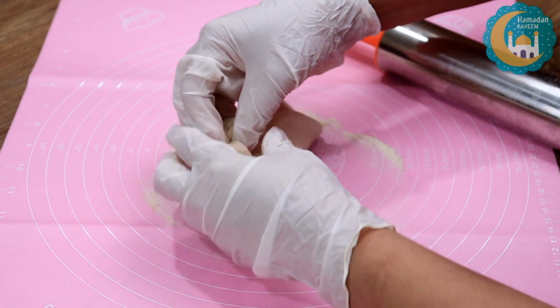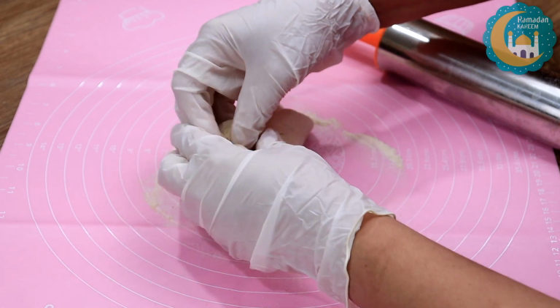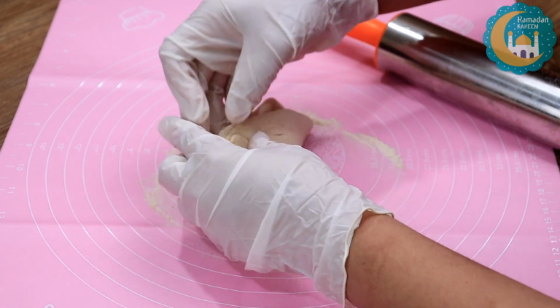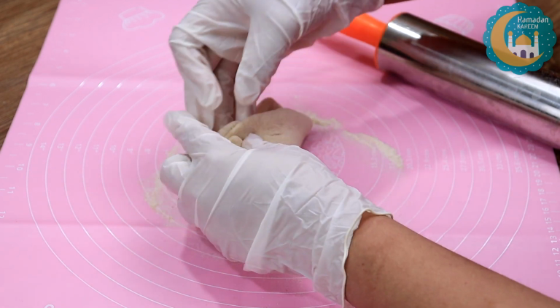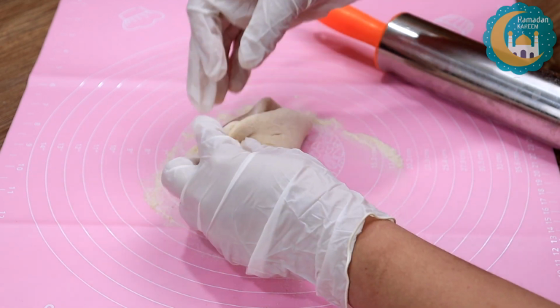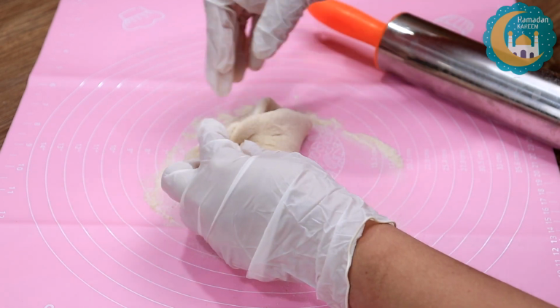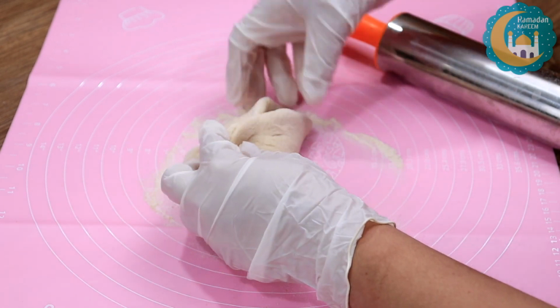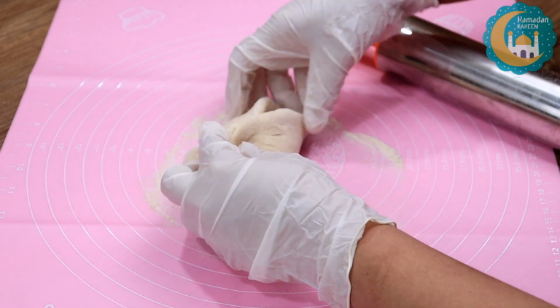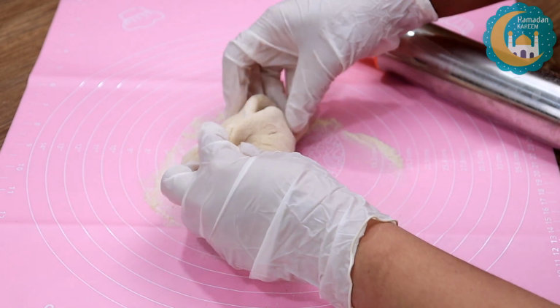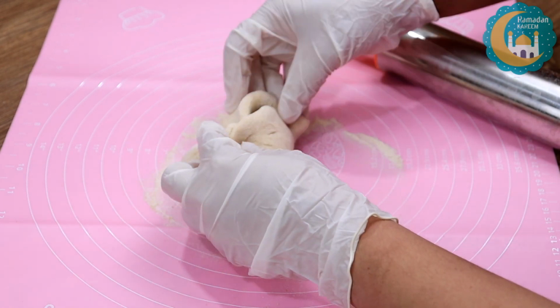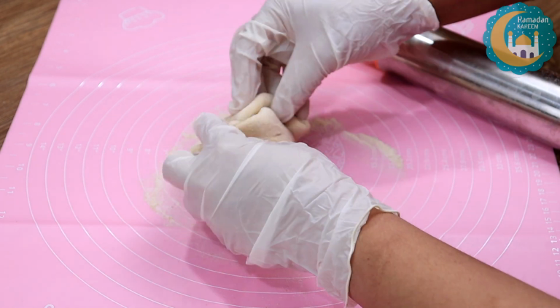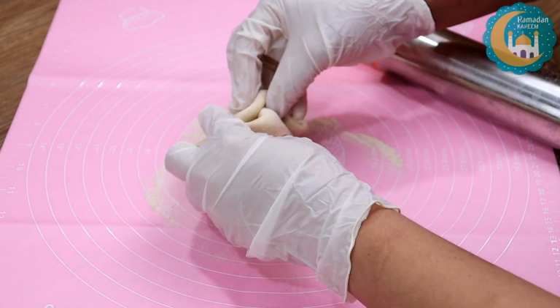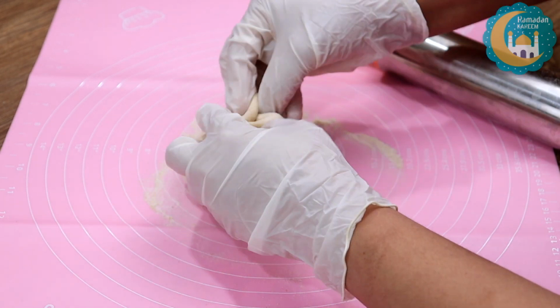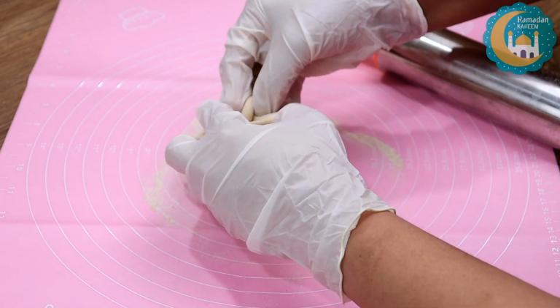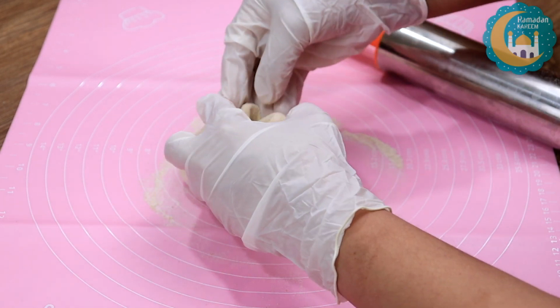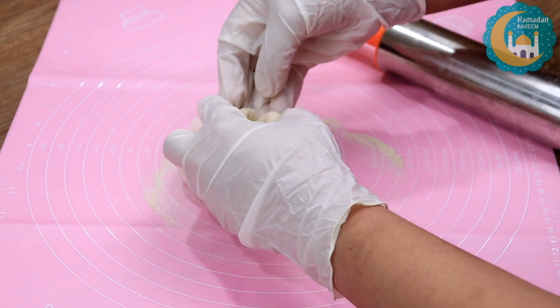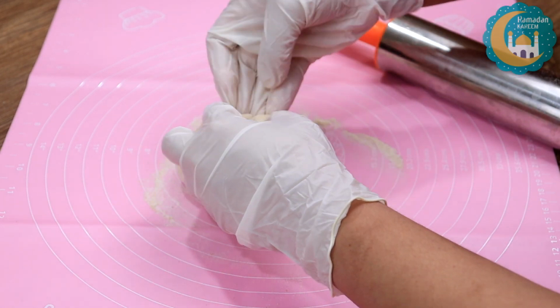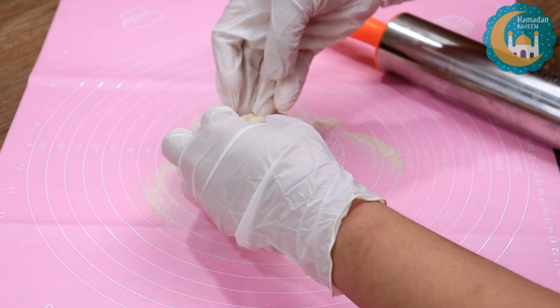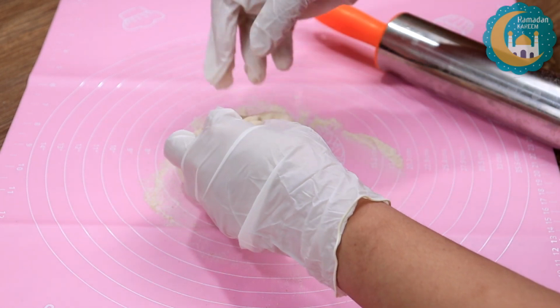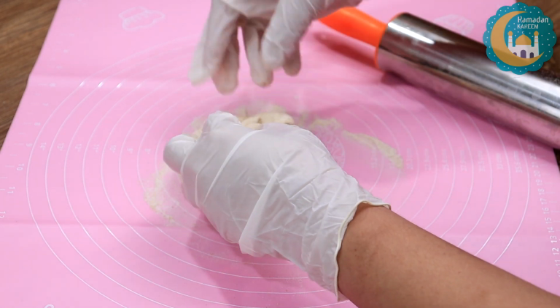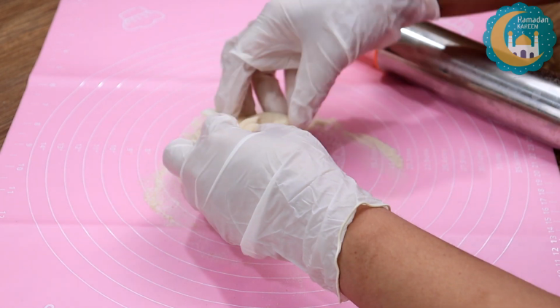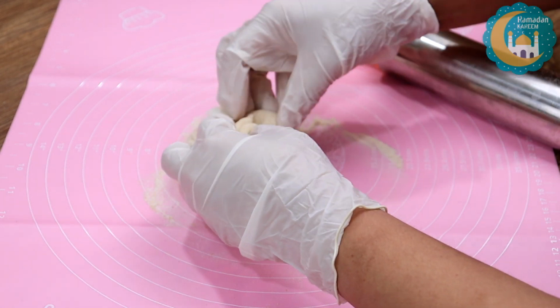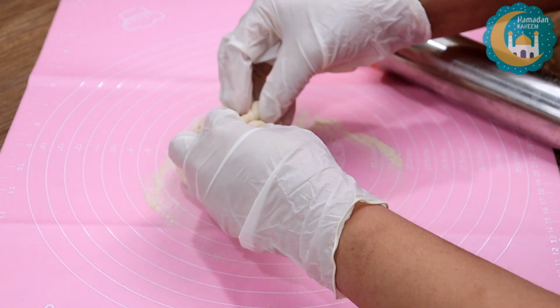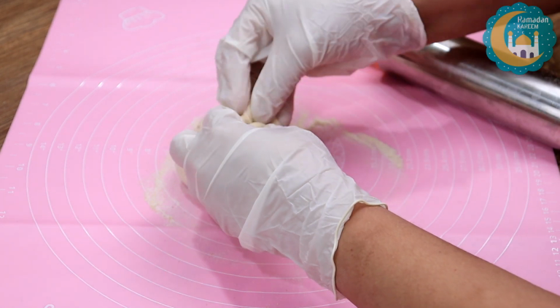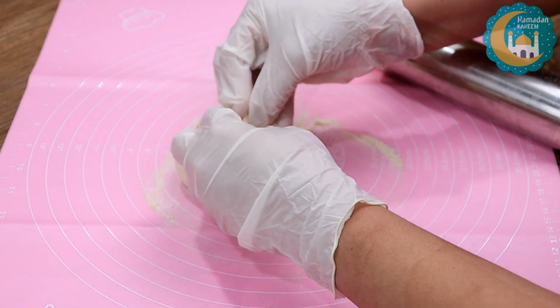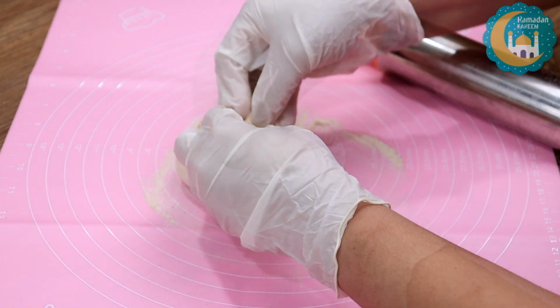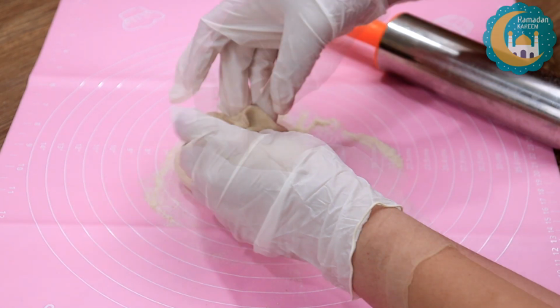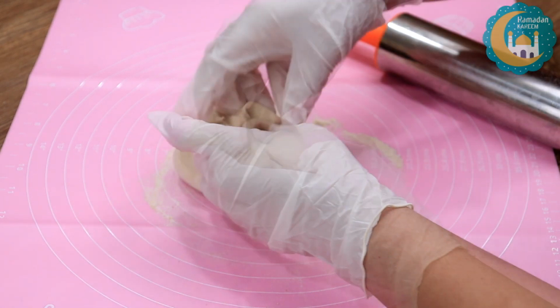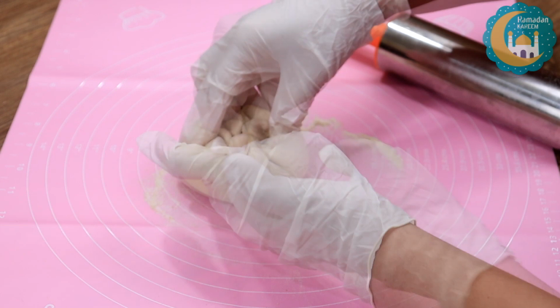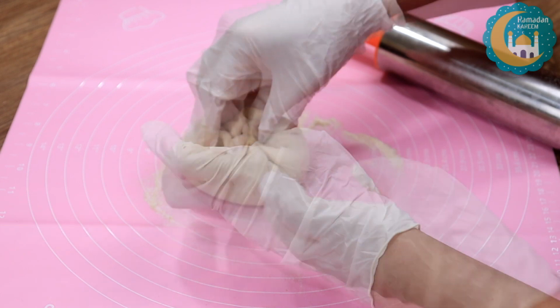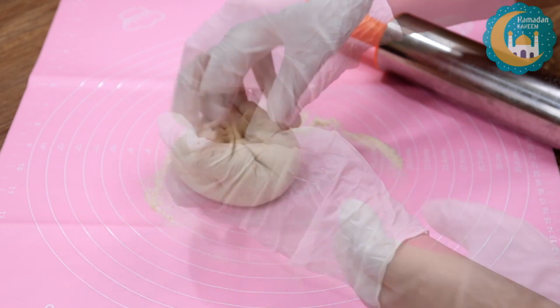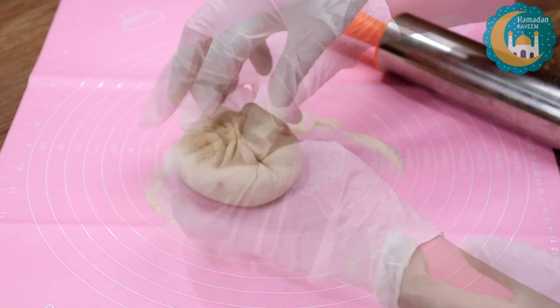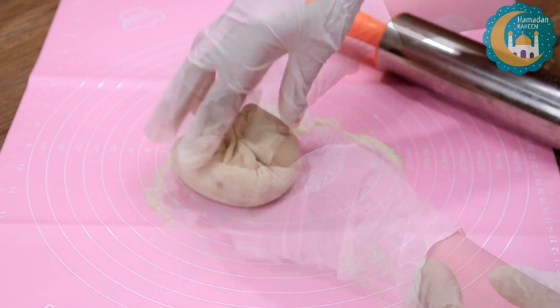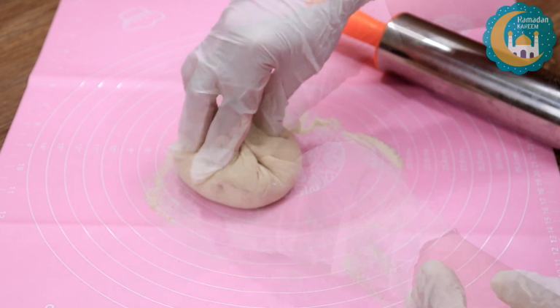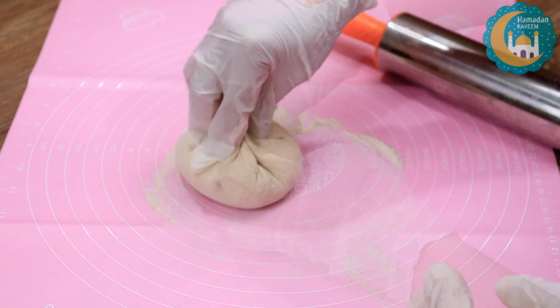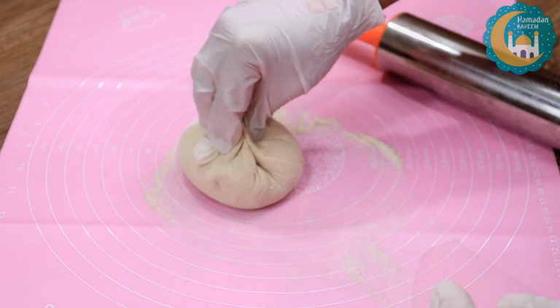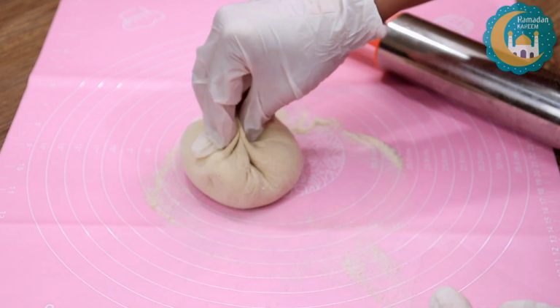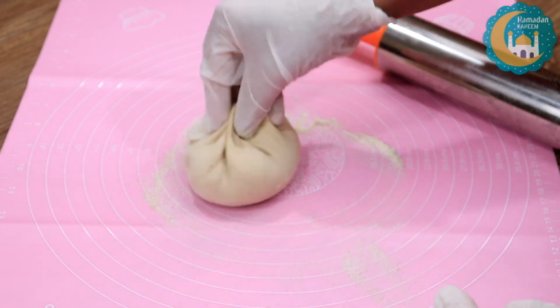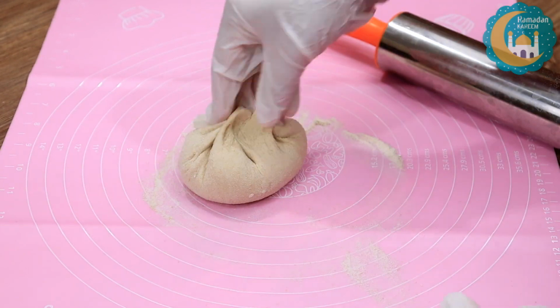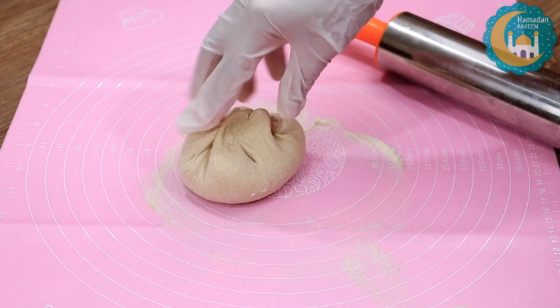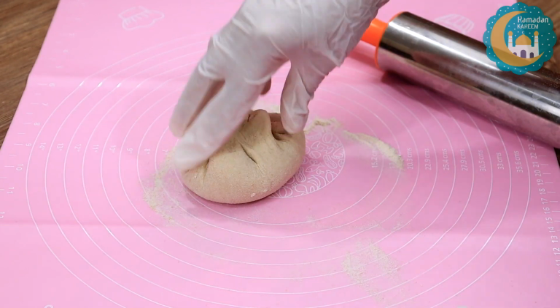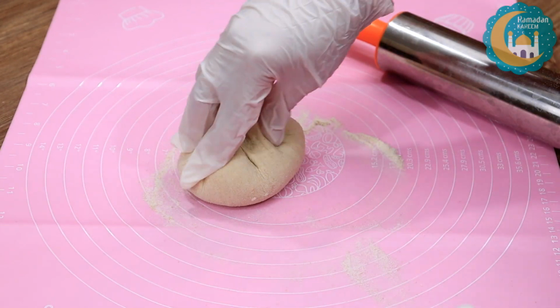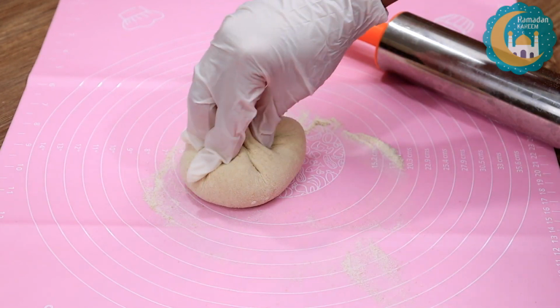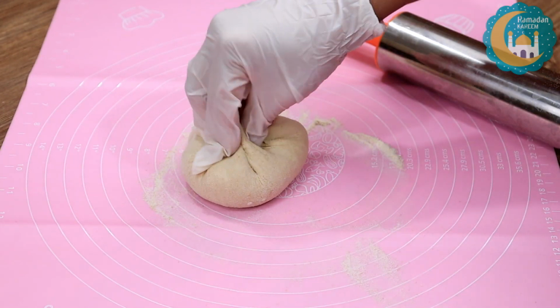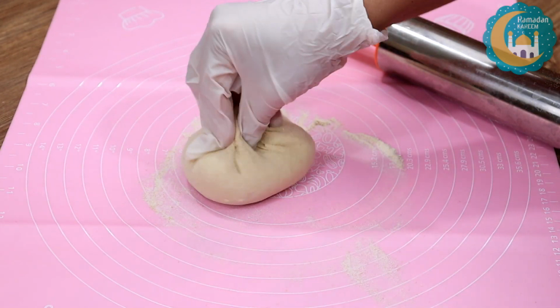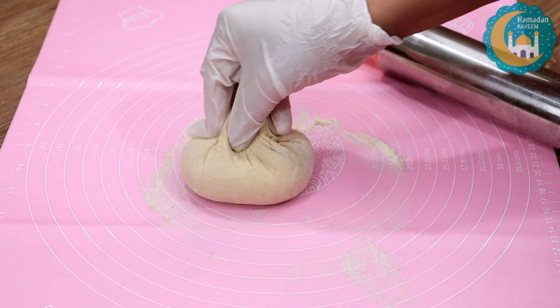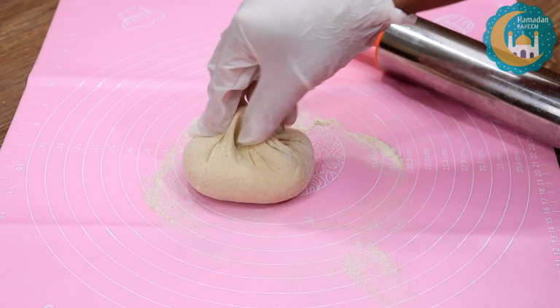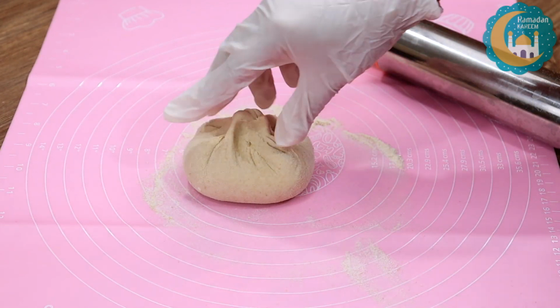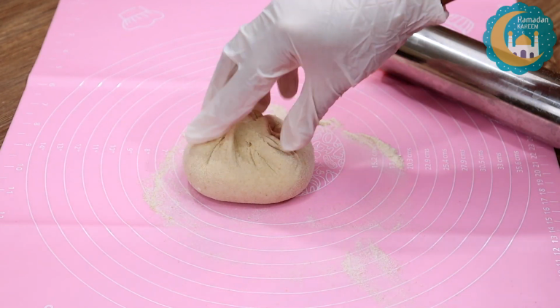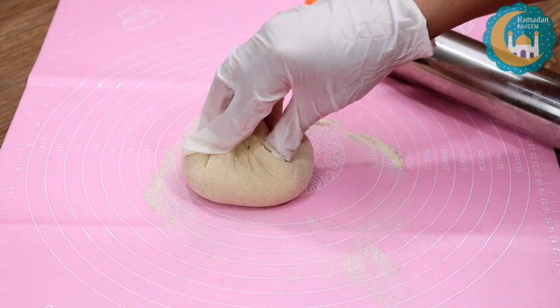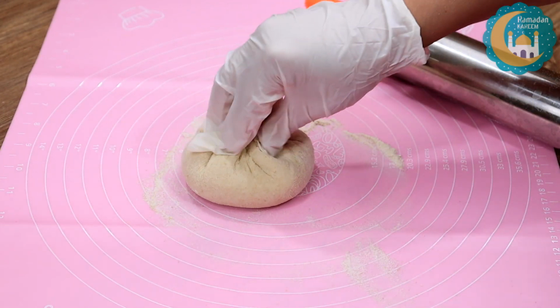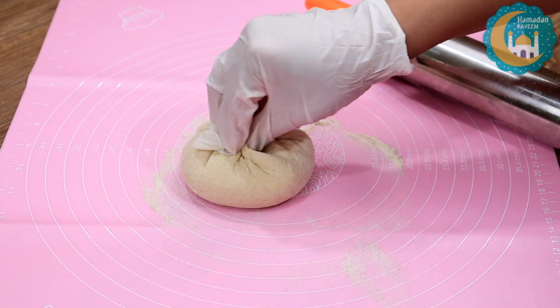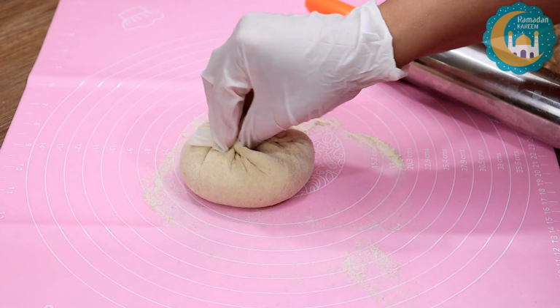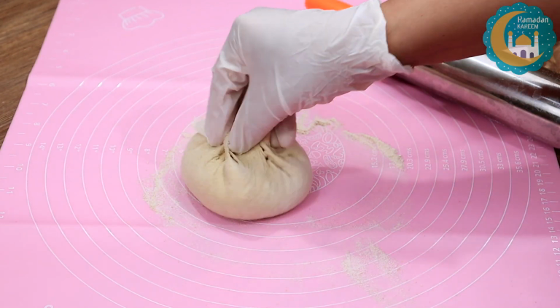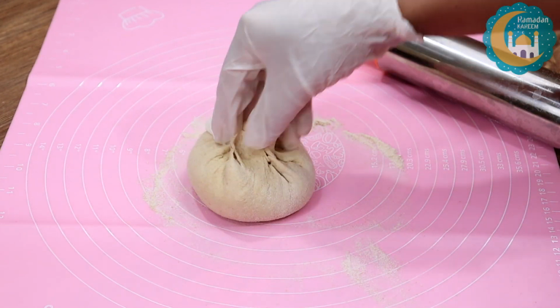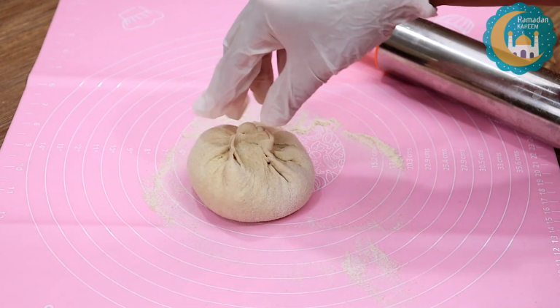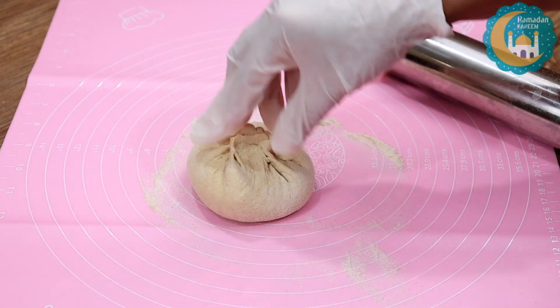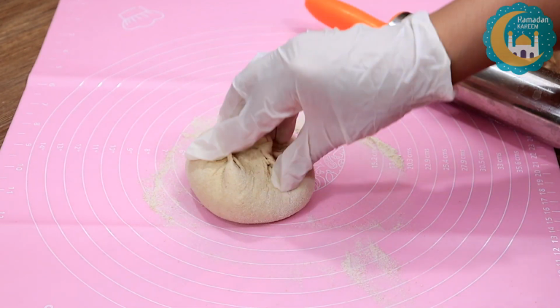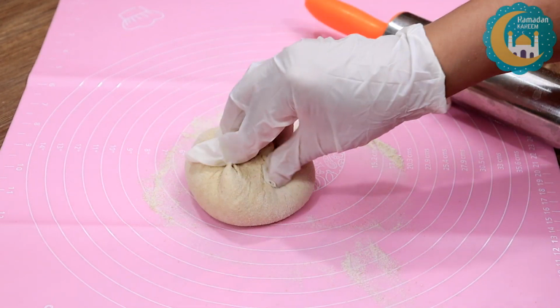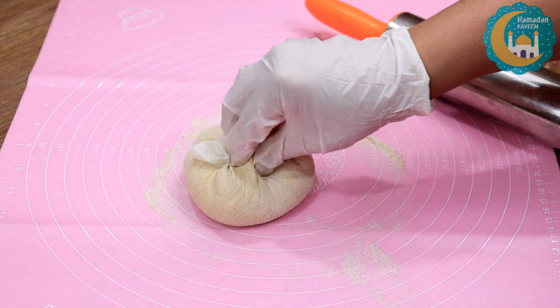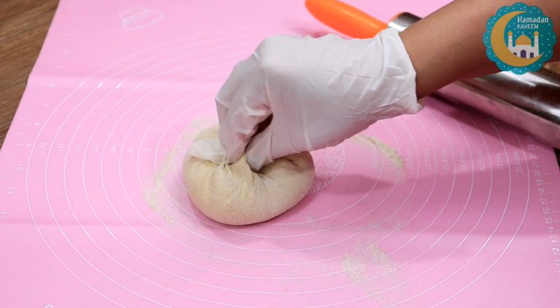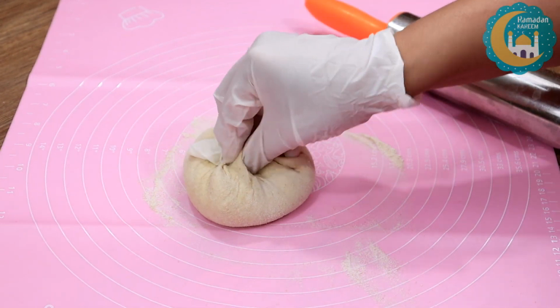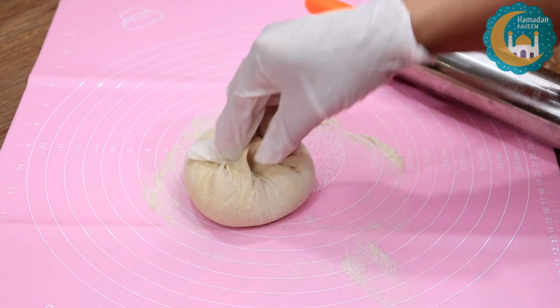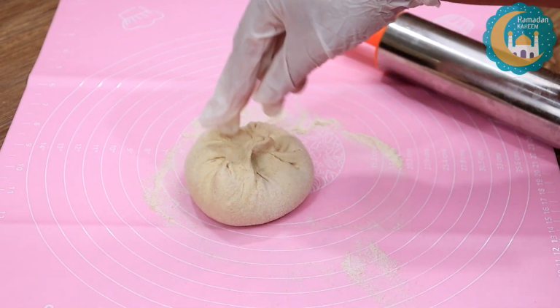We will shape it into a paratha. As you can see, I have closed it.